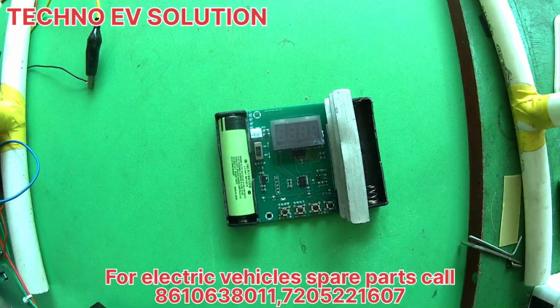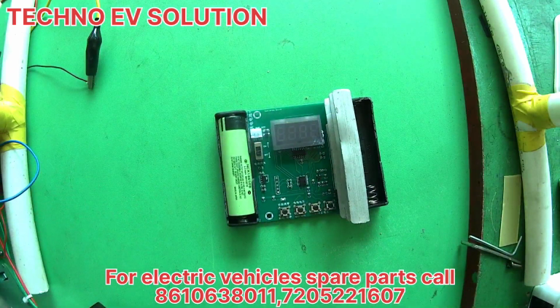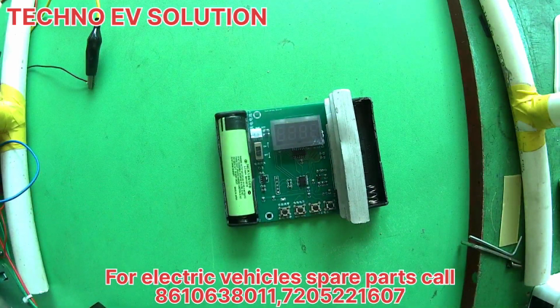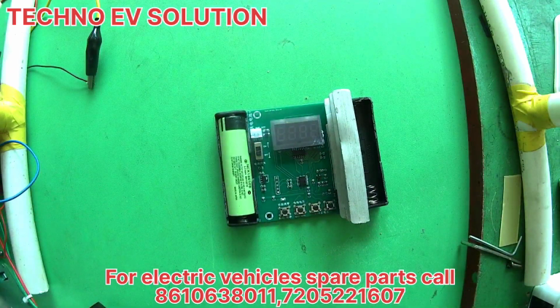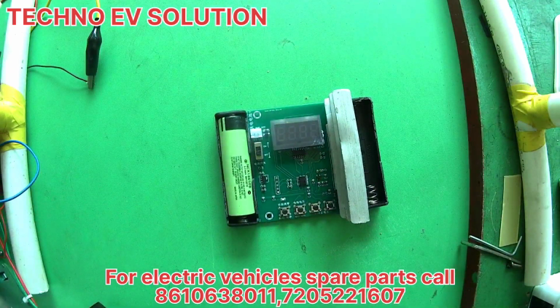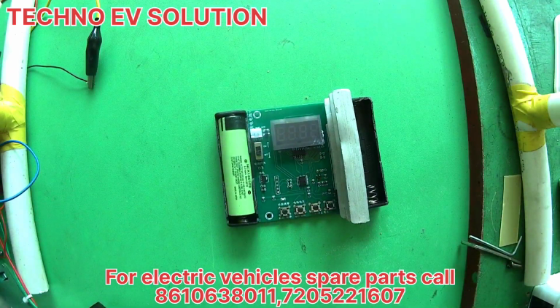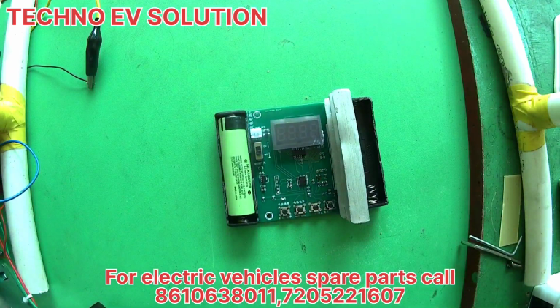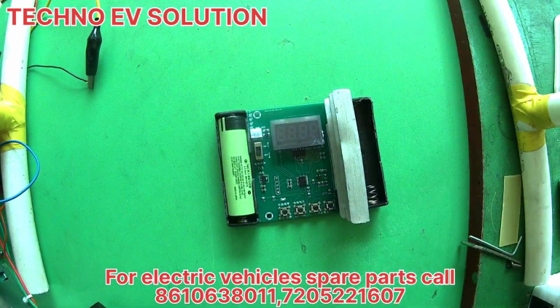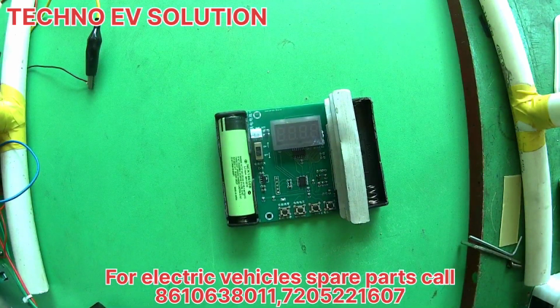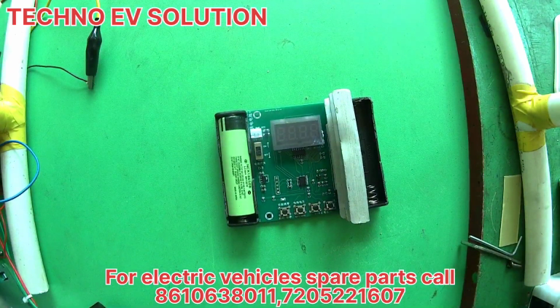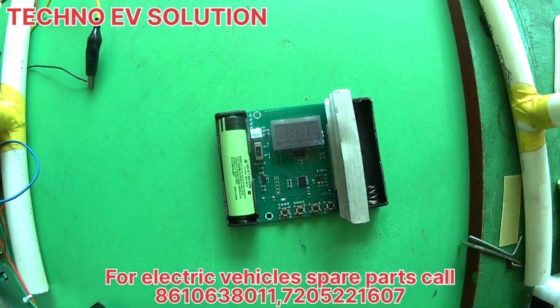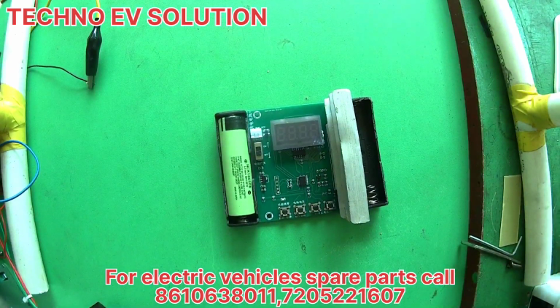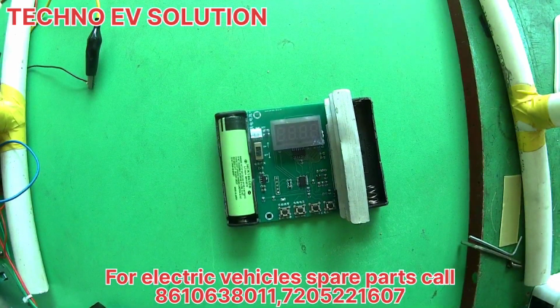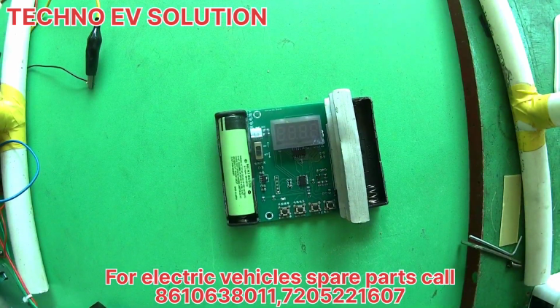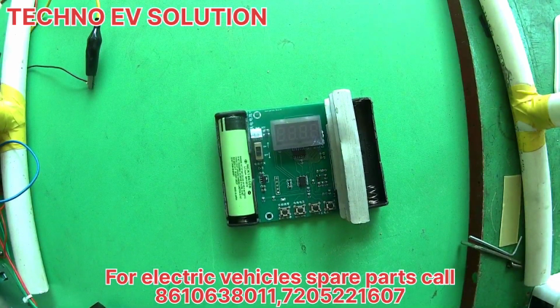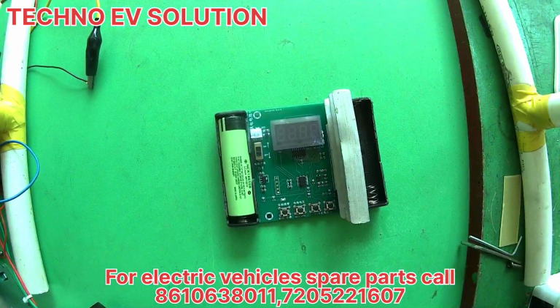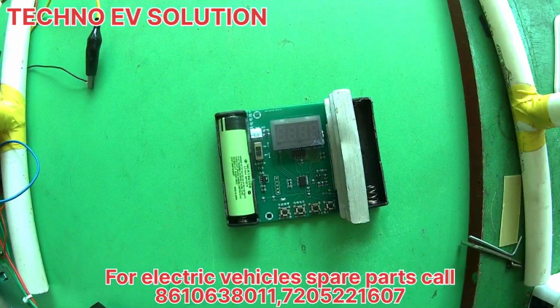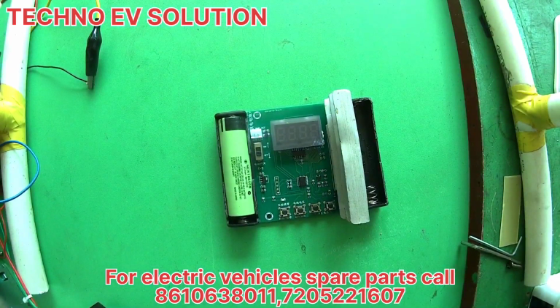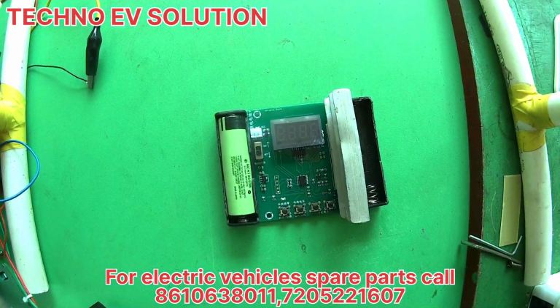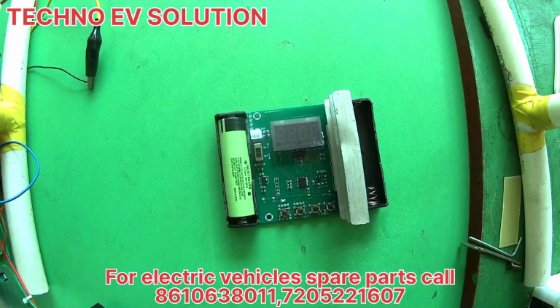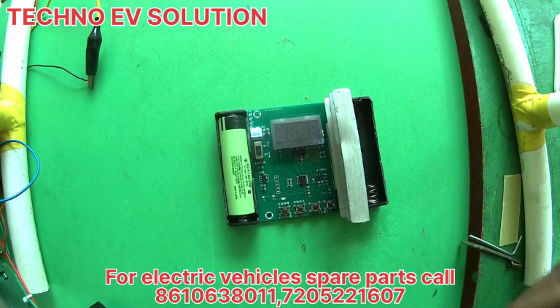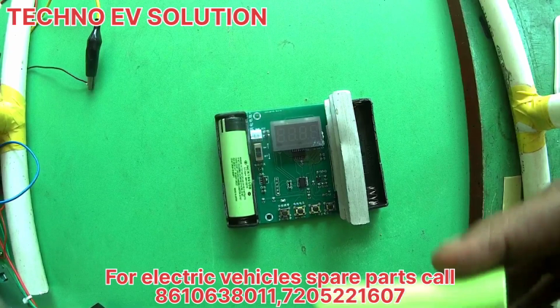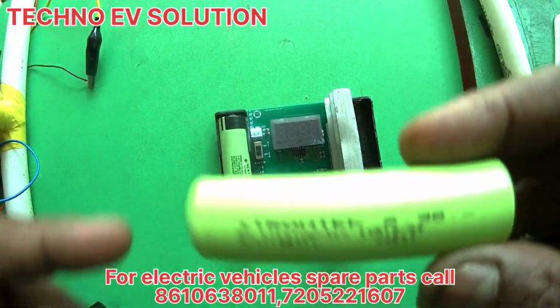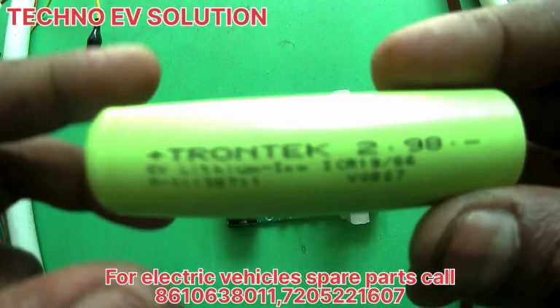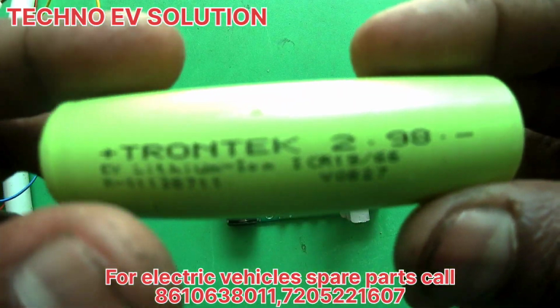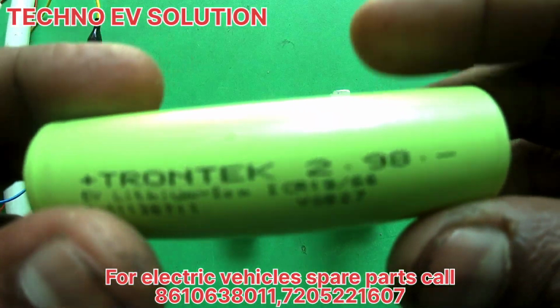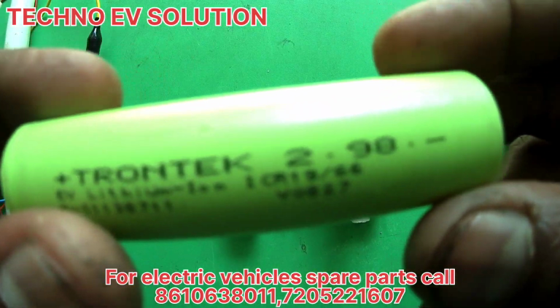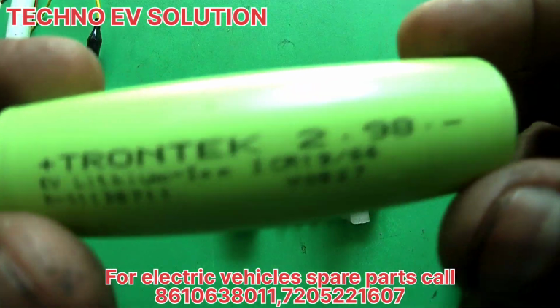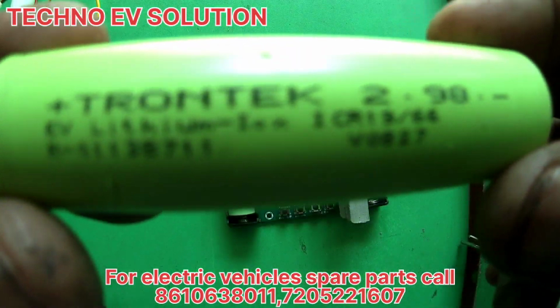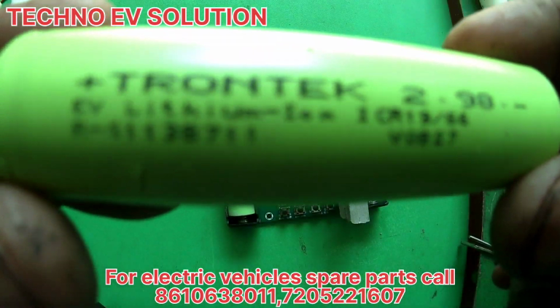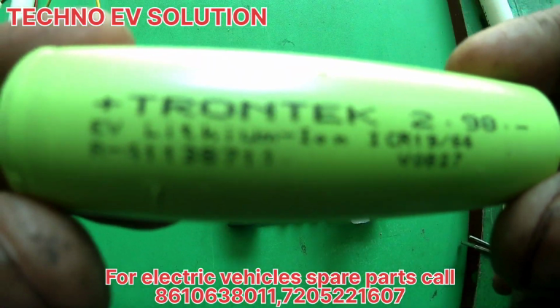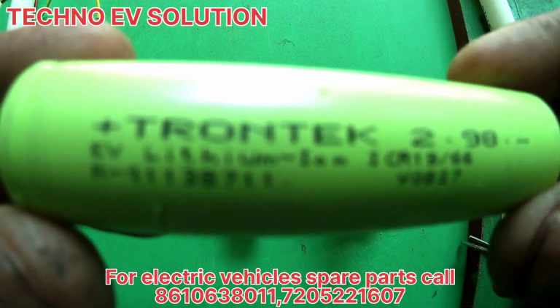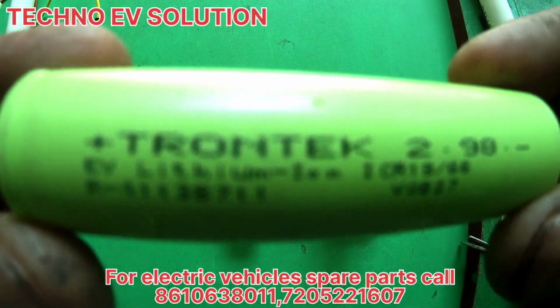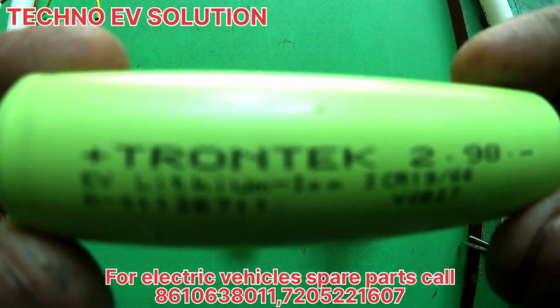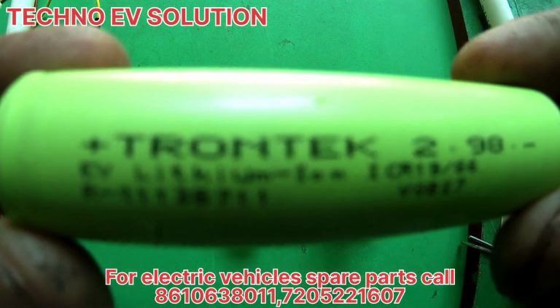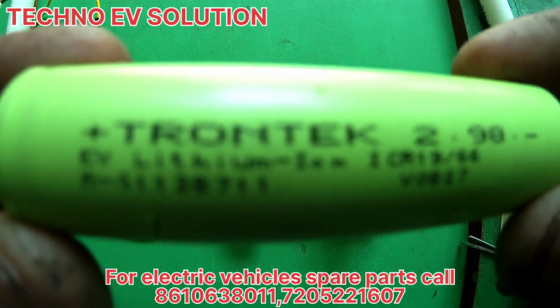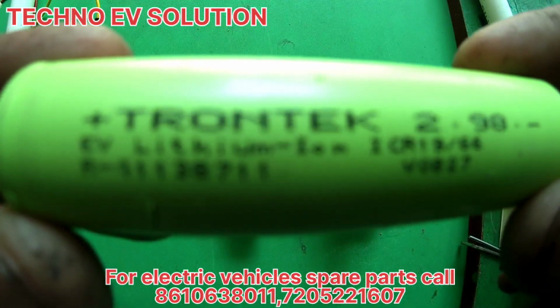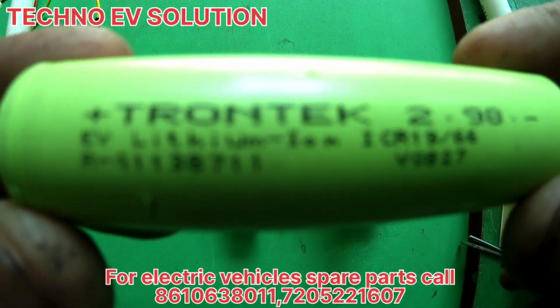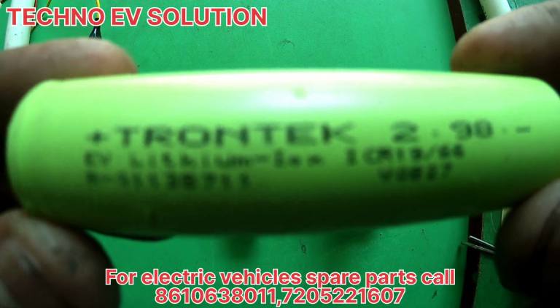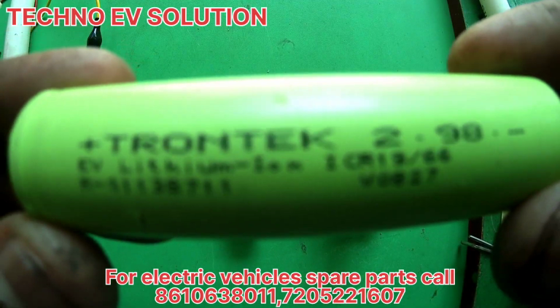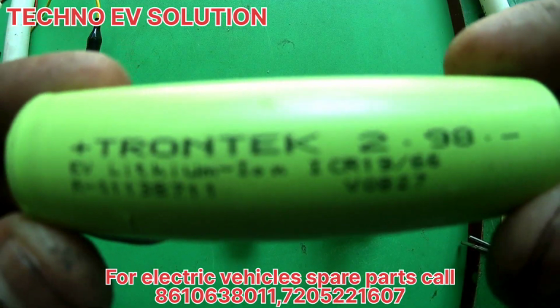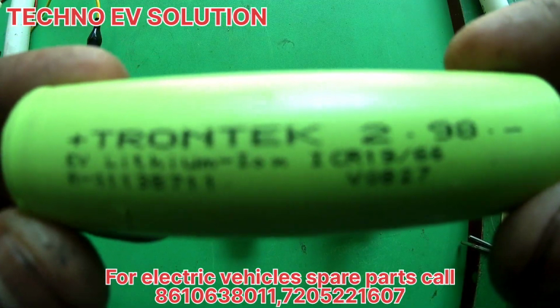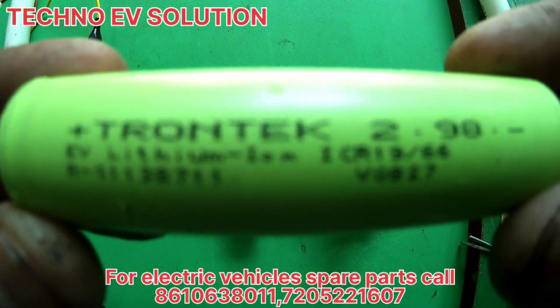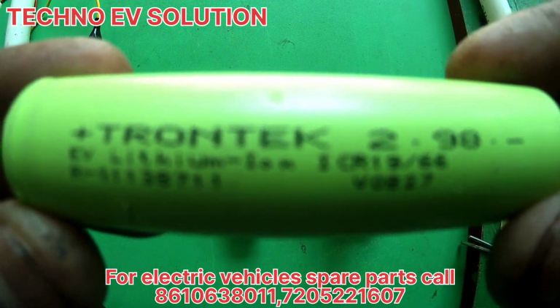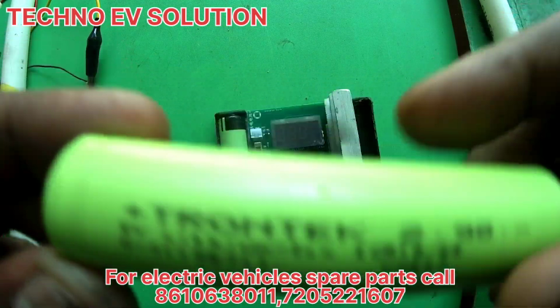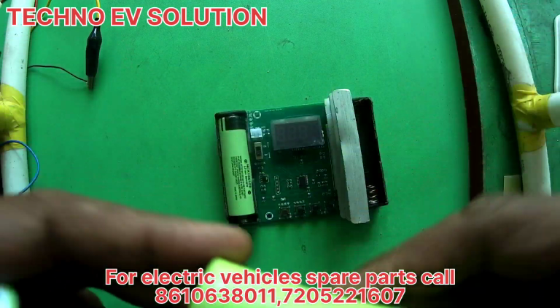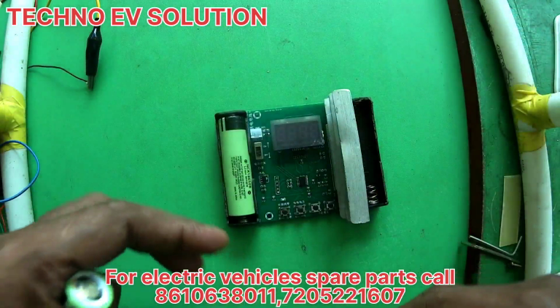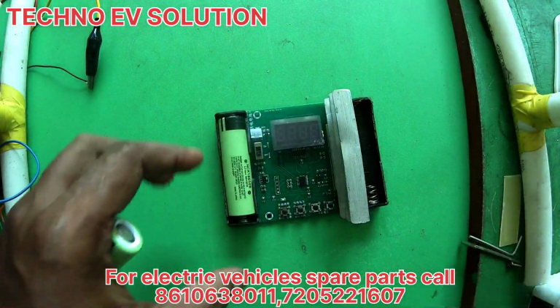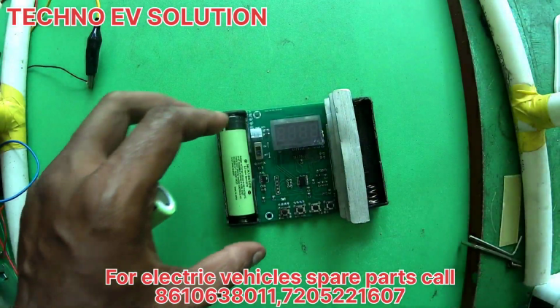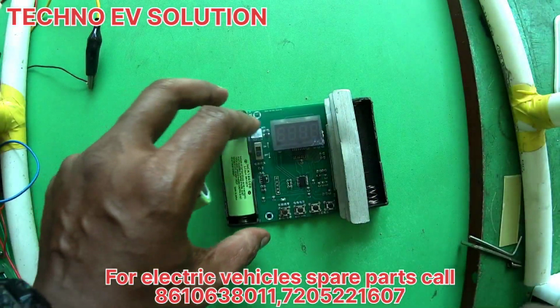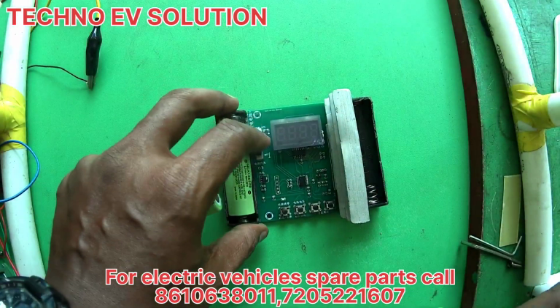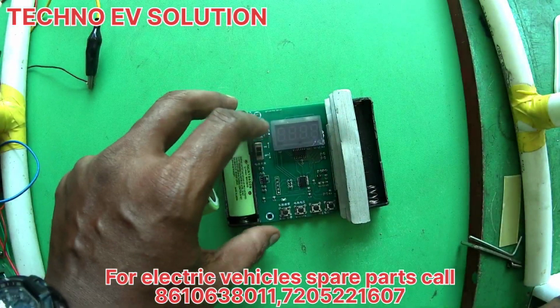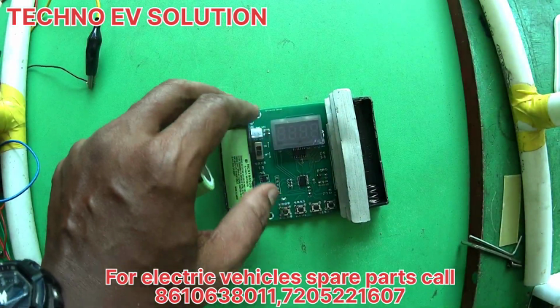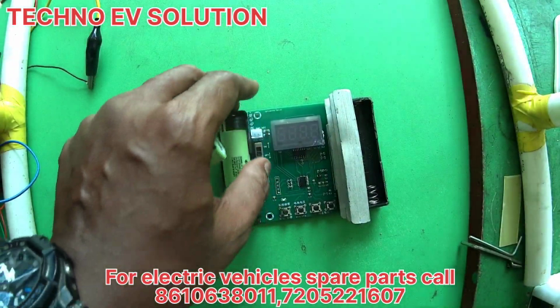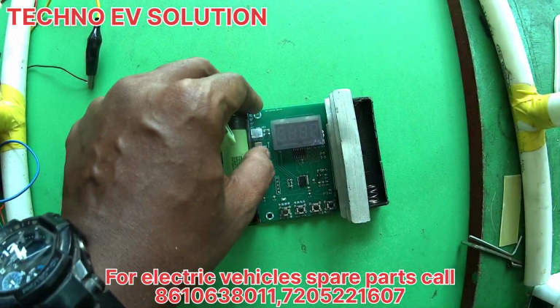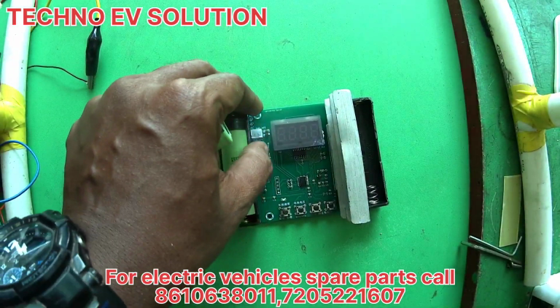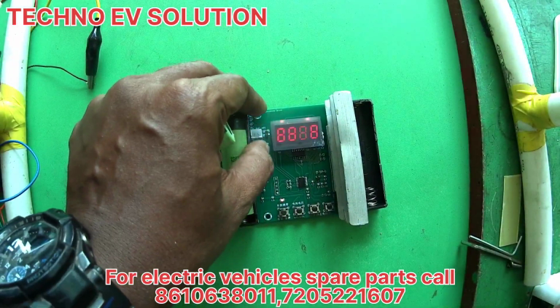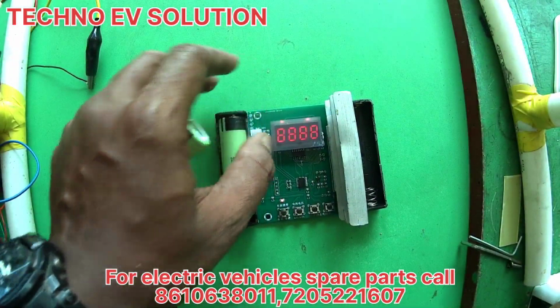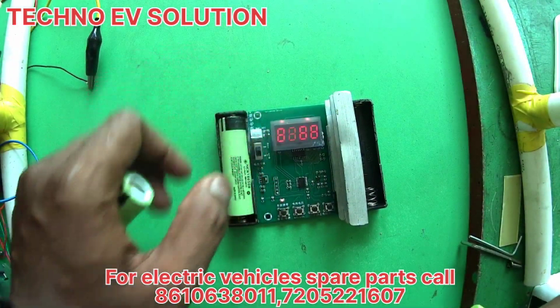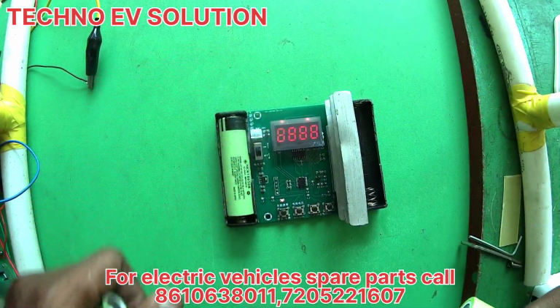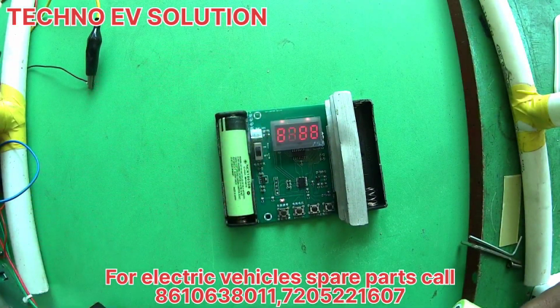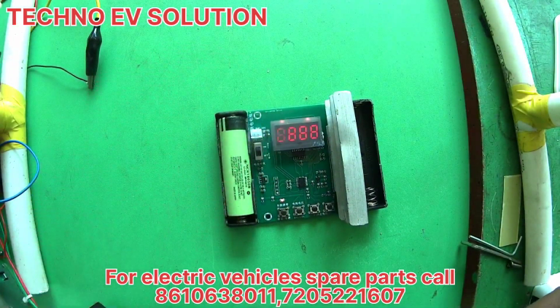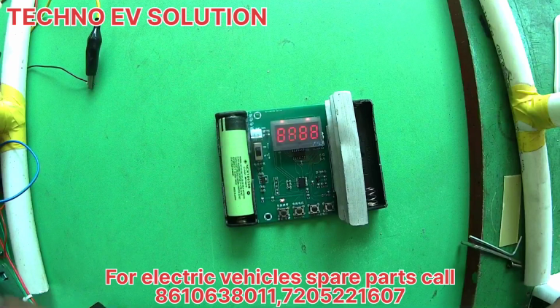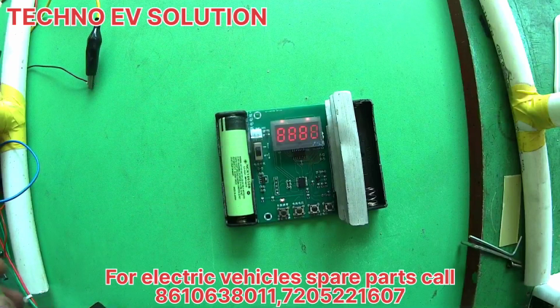We can see how we can test this battery and whether it is suitable for the power of the vehicle. This will be shown in the video.